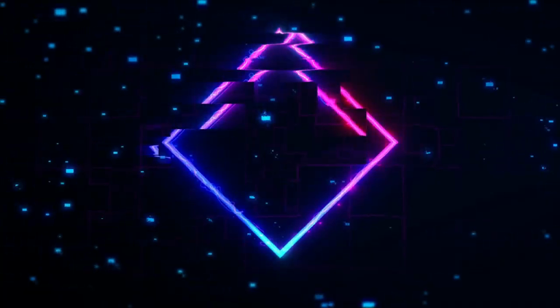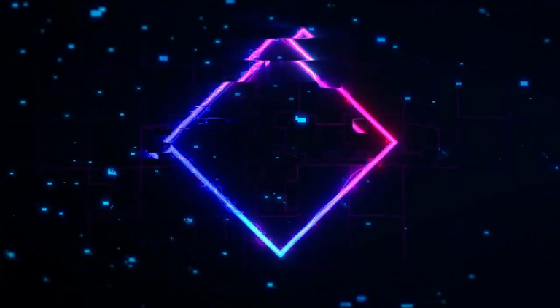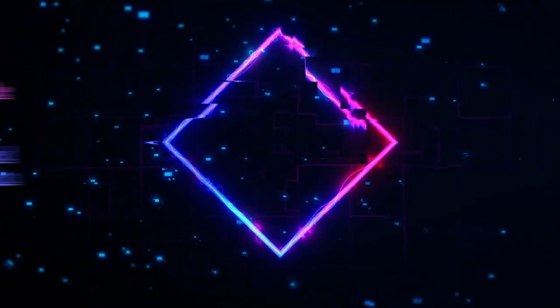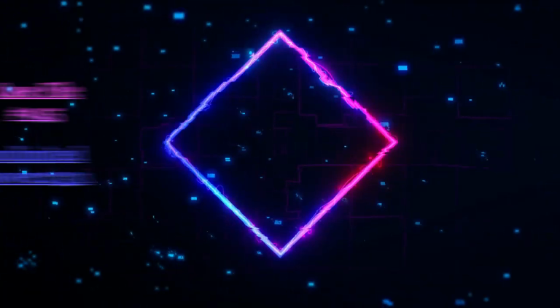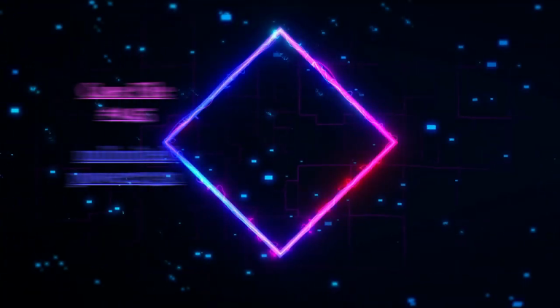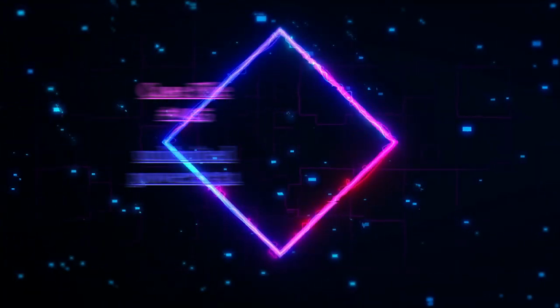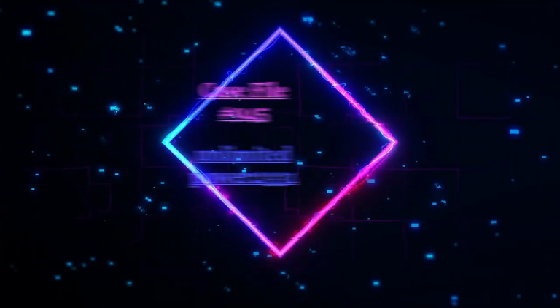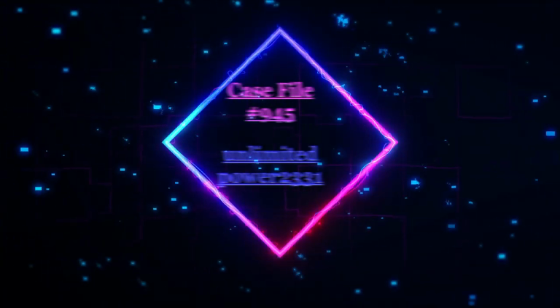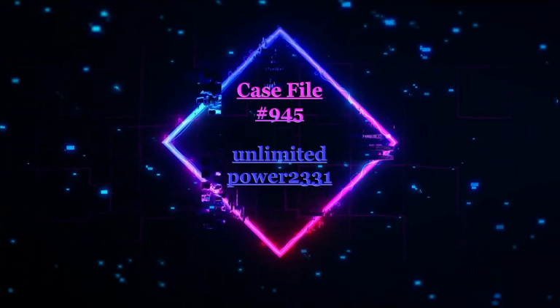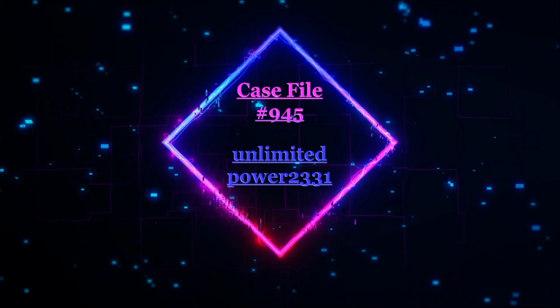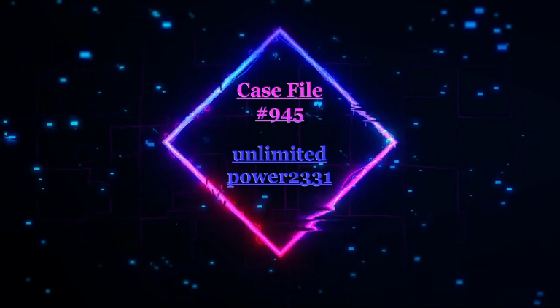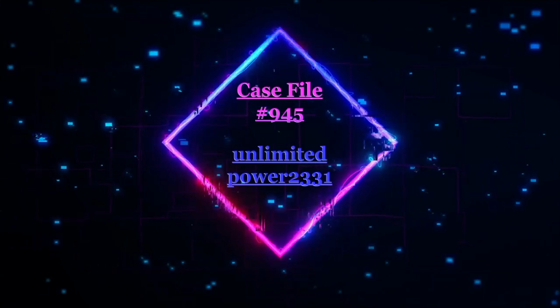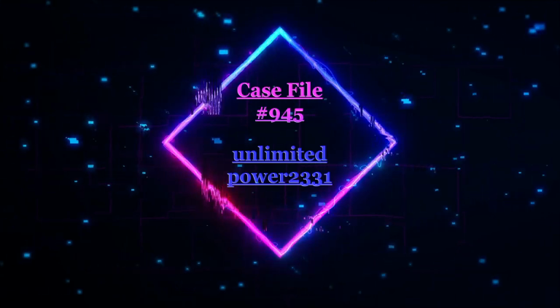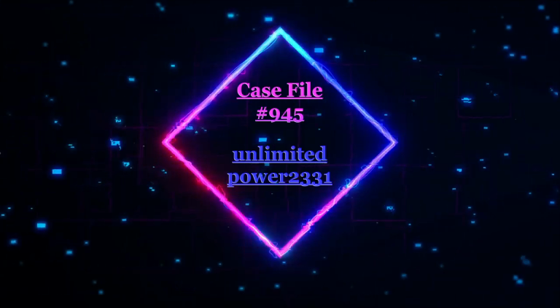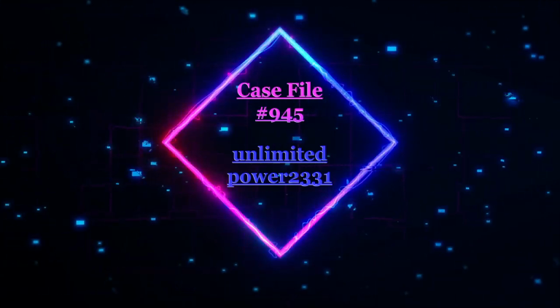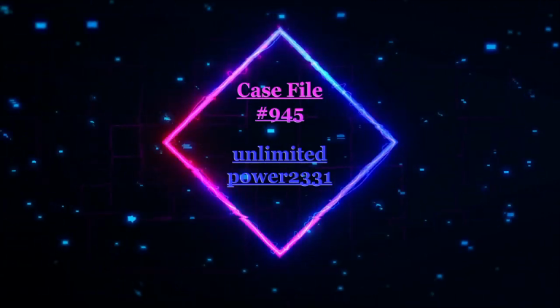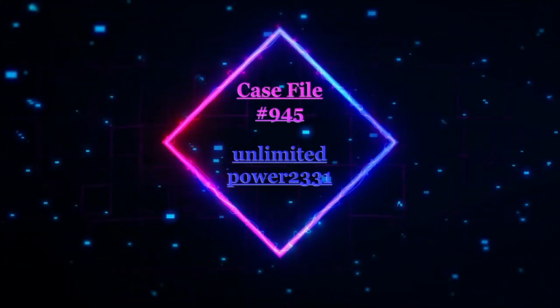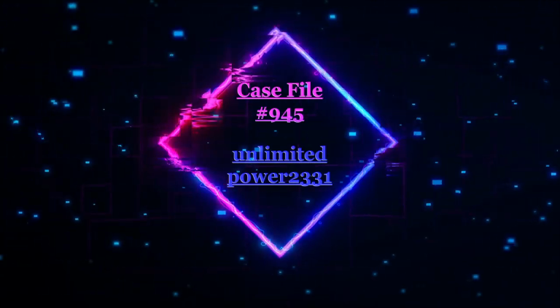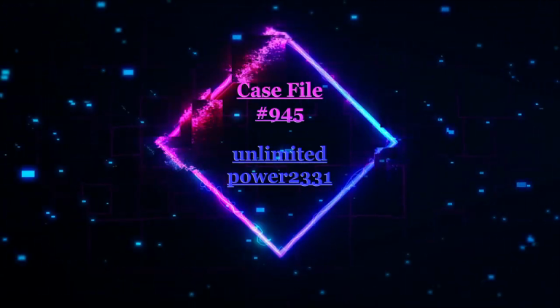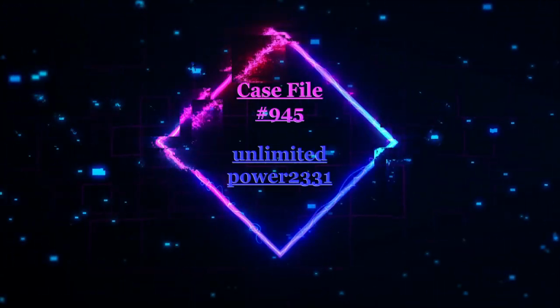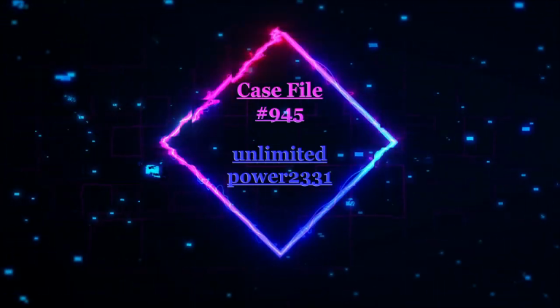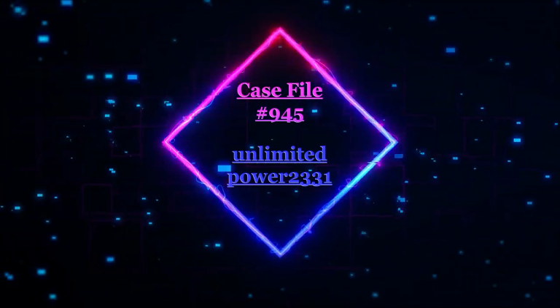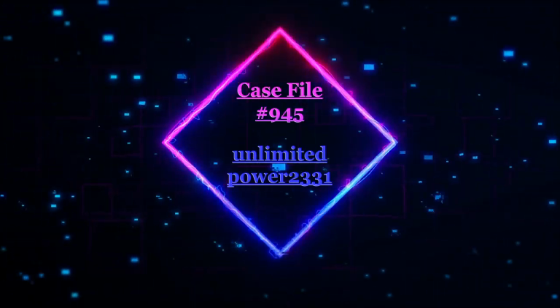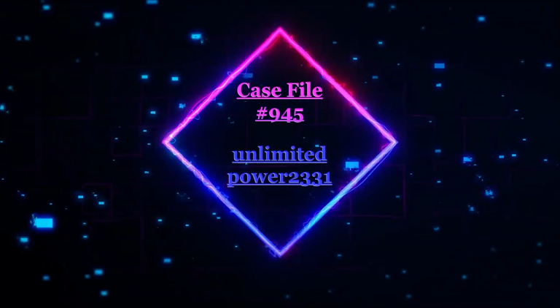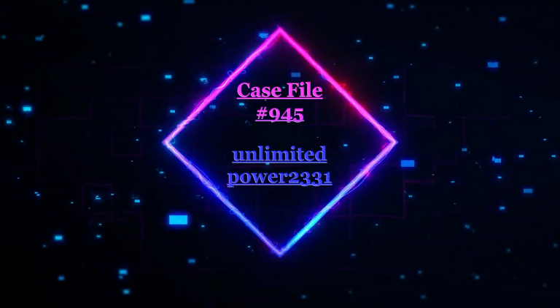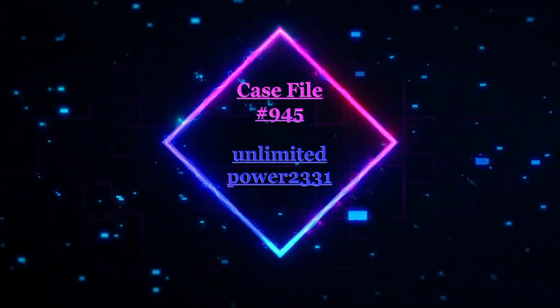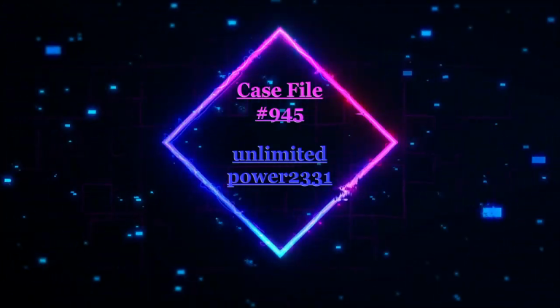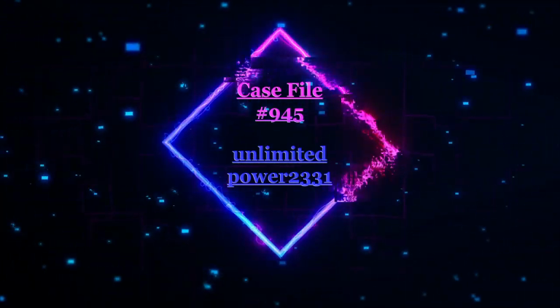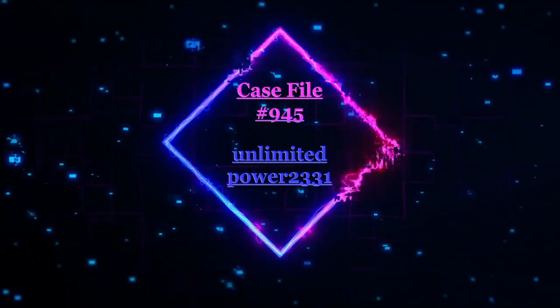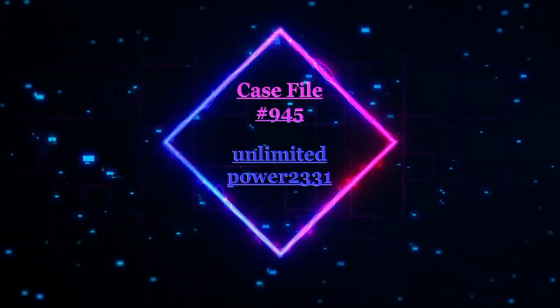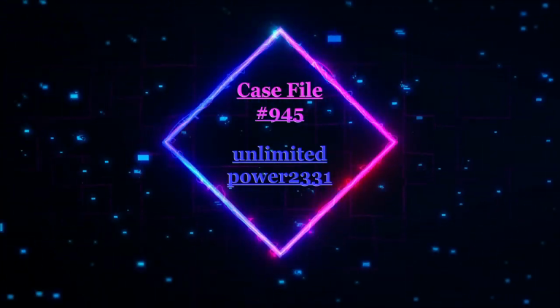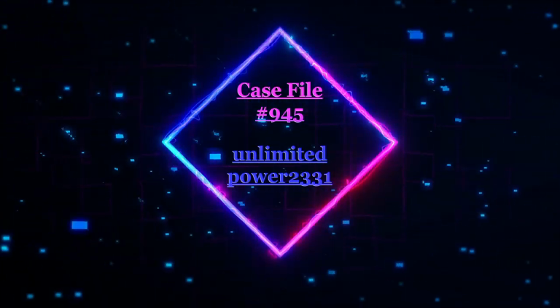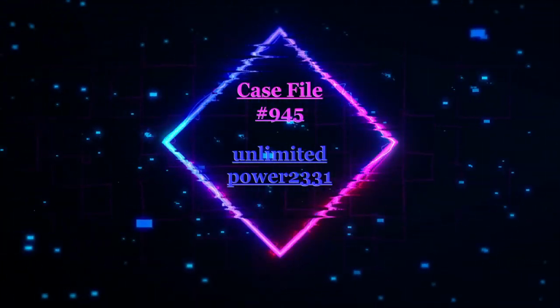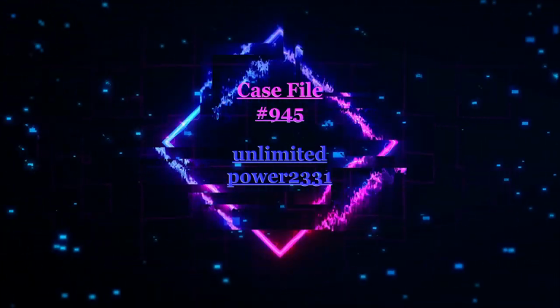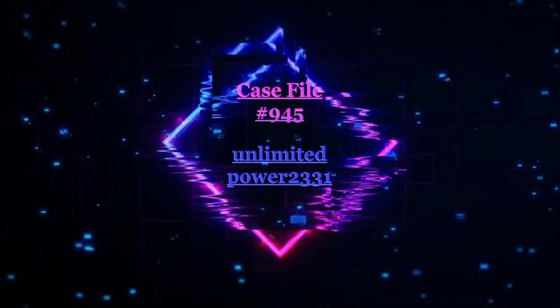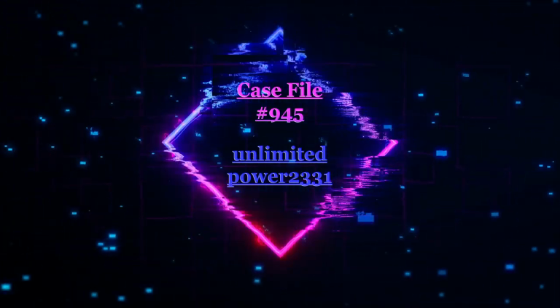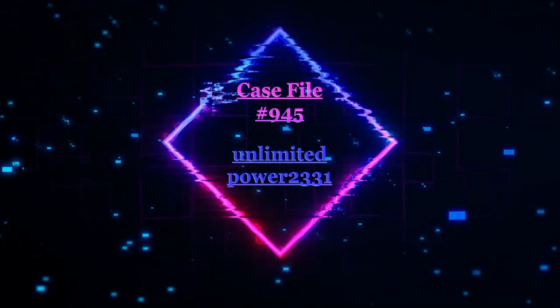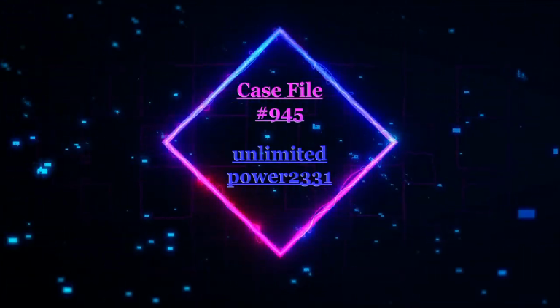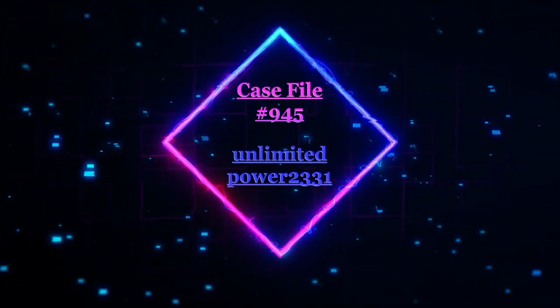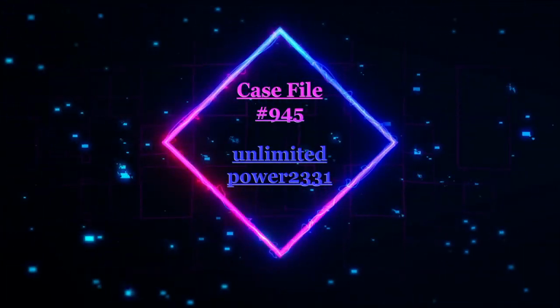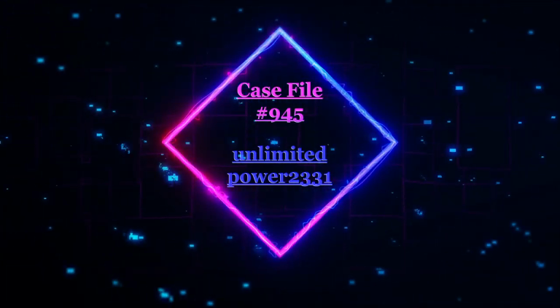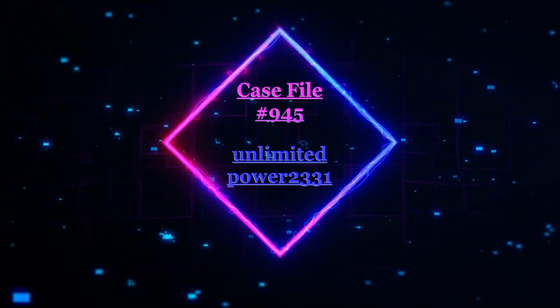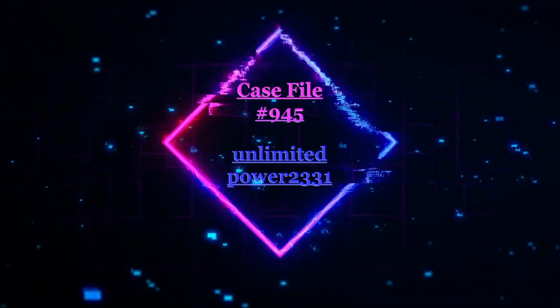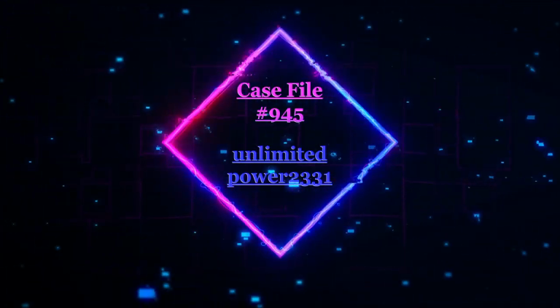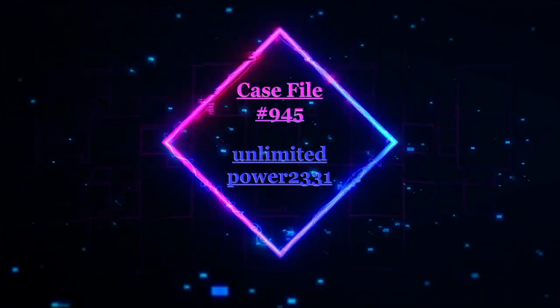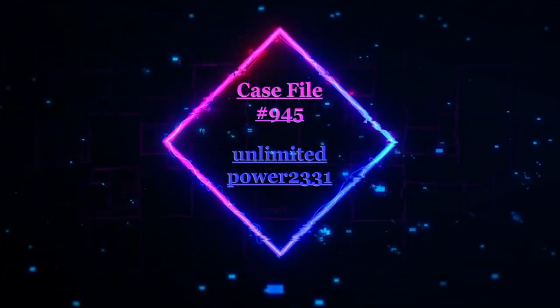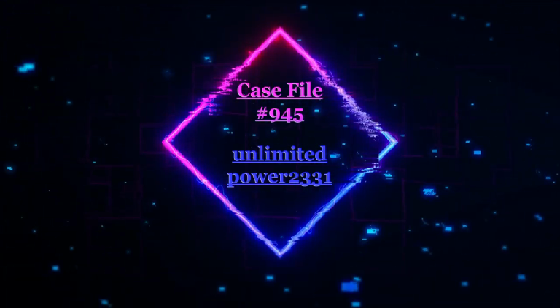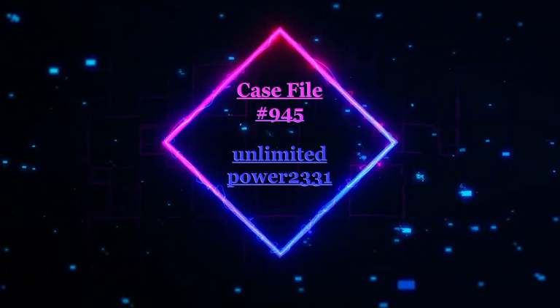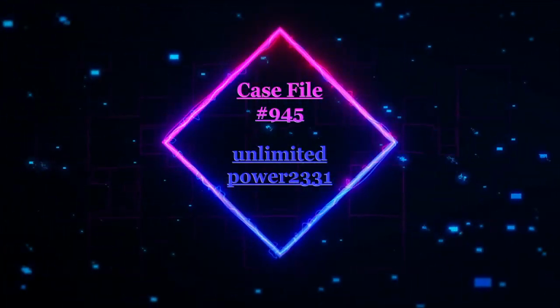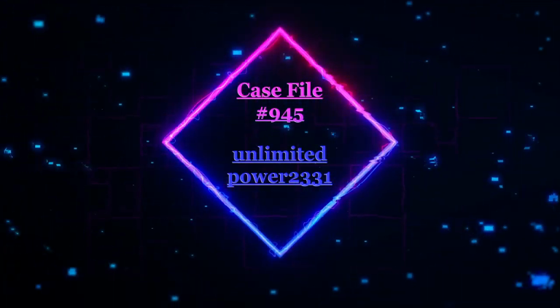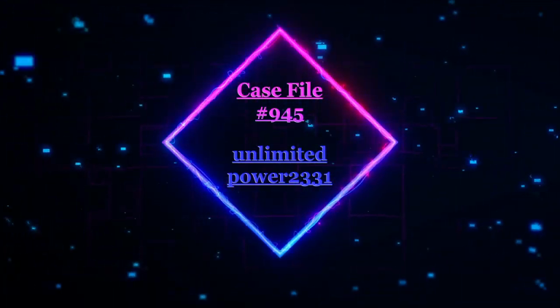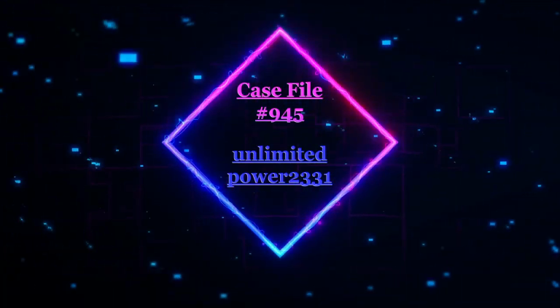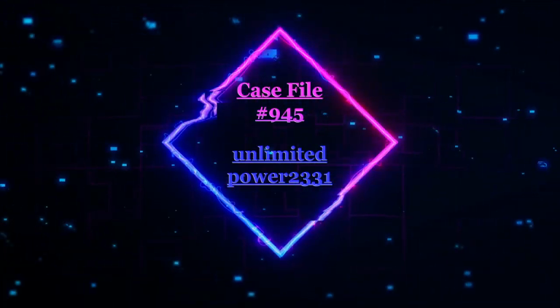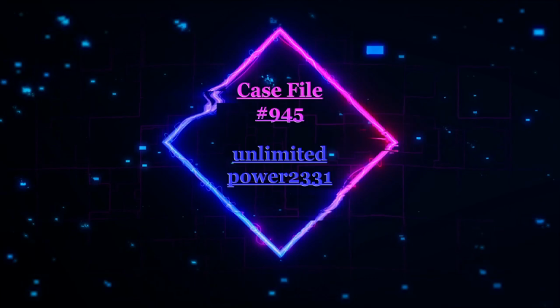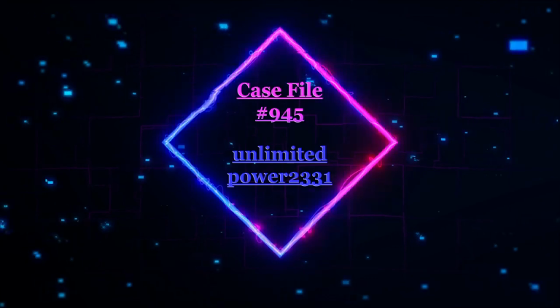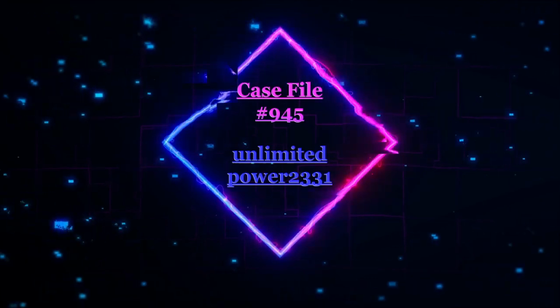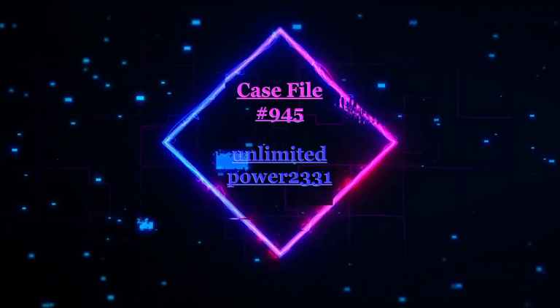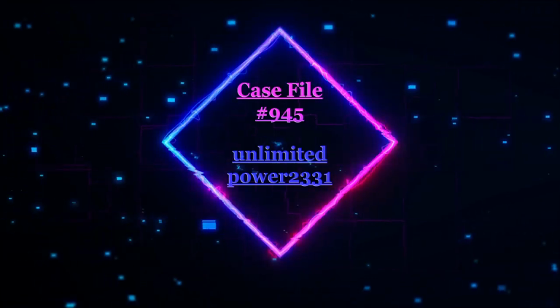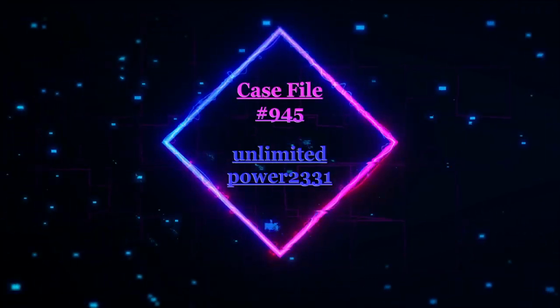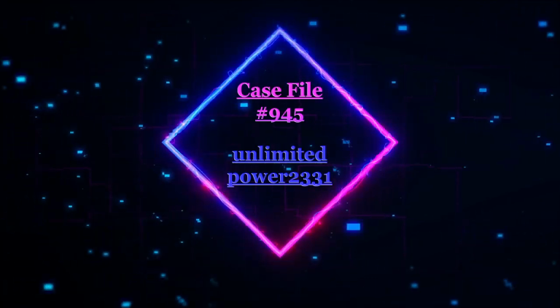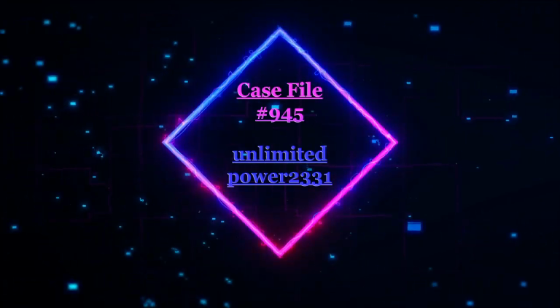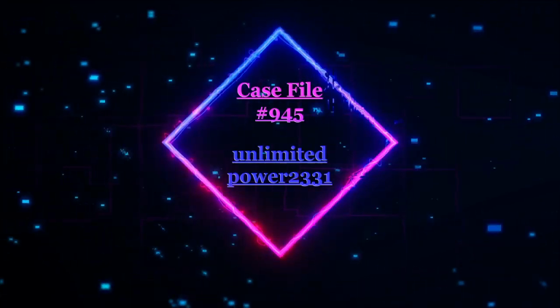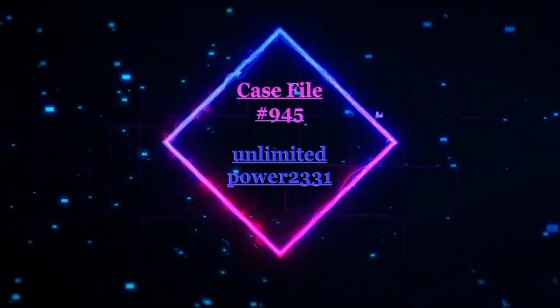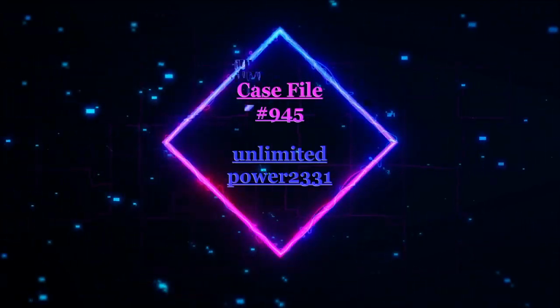Case File 945, written by UnlimitedPower2331. Glitch of Free Energy.